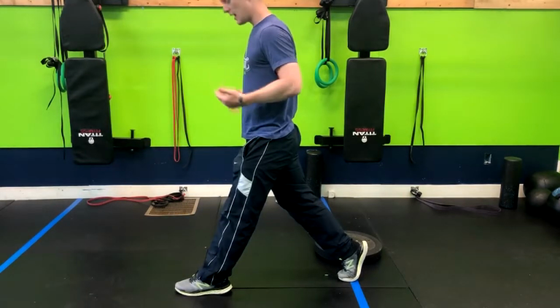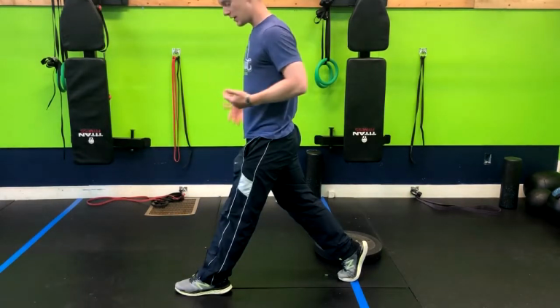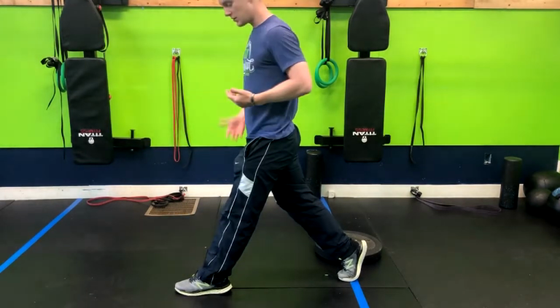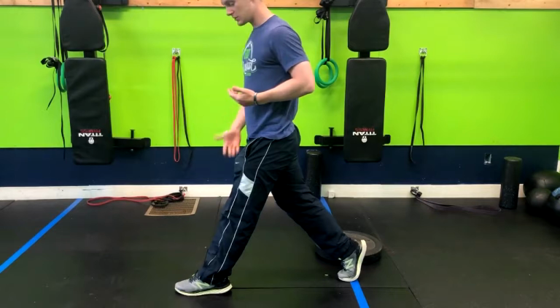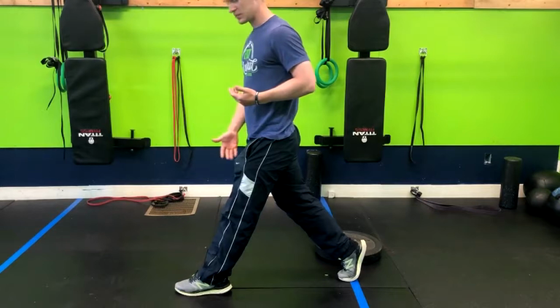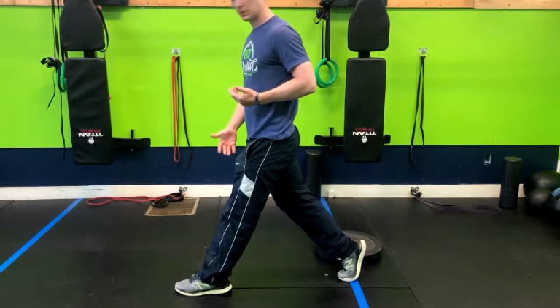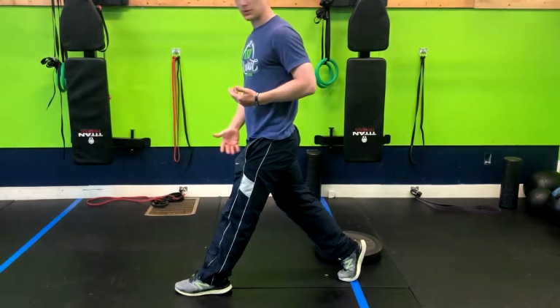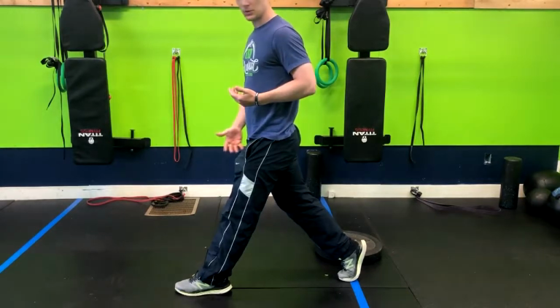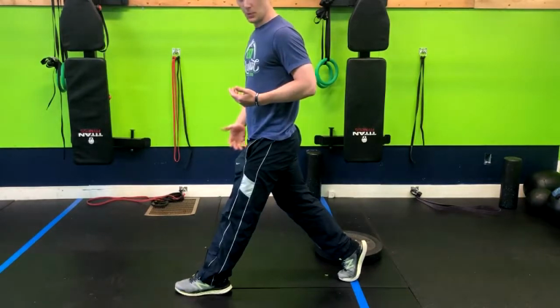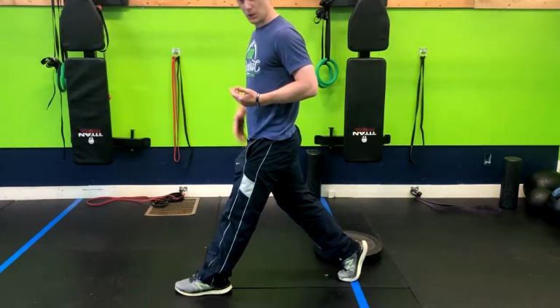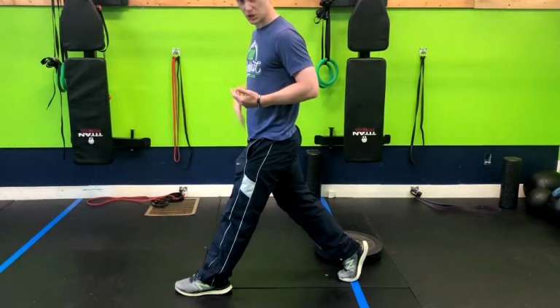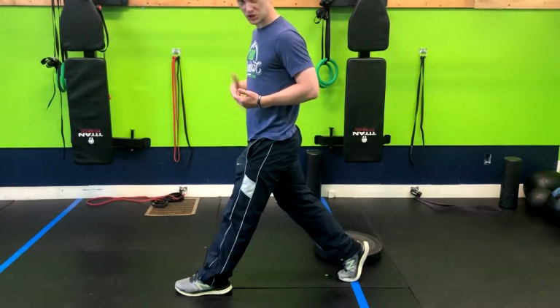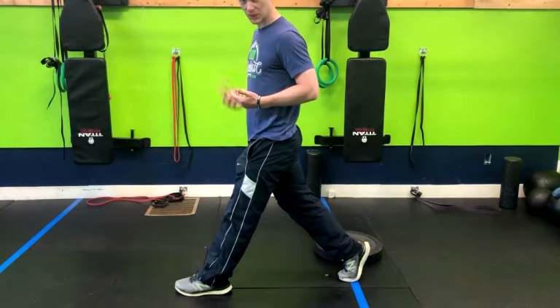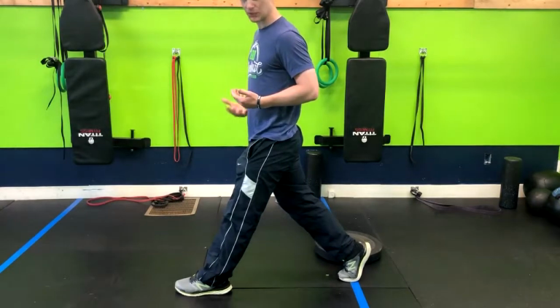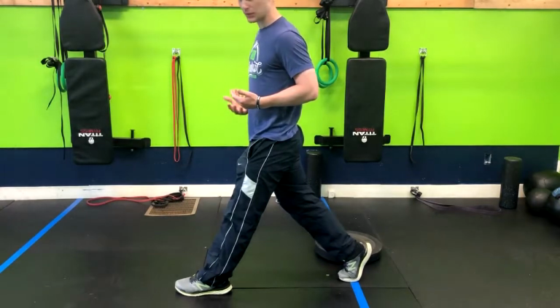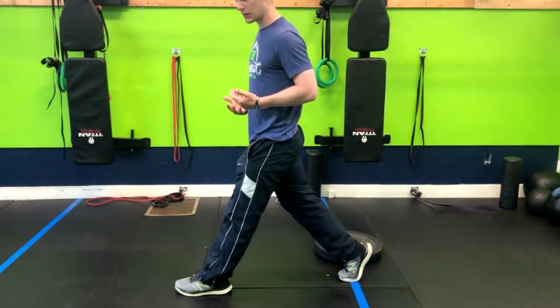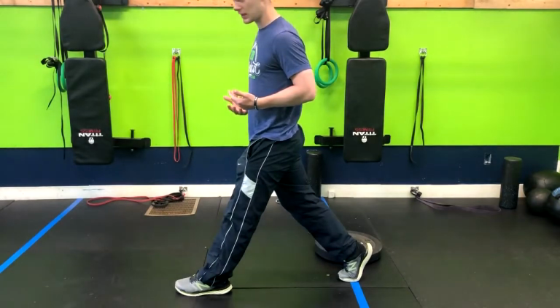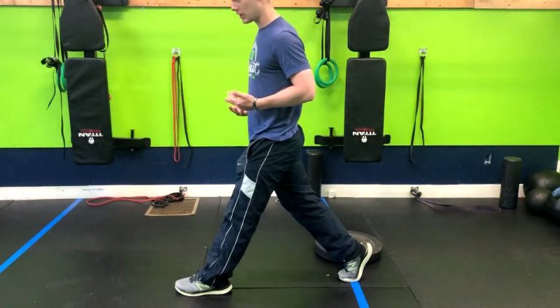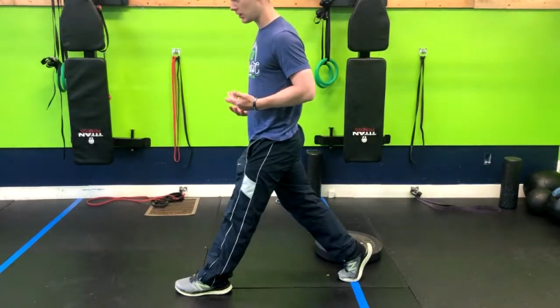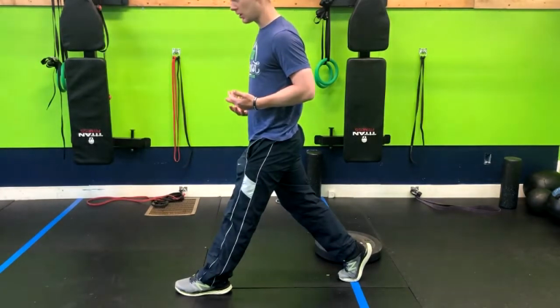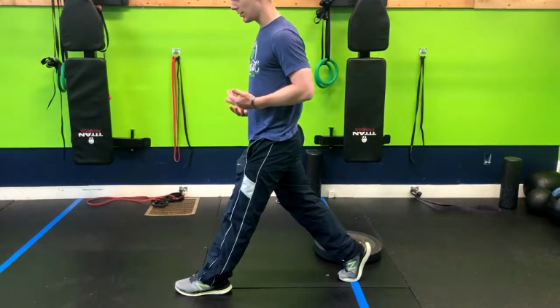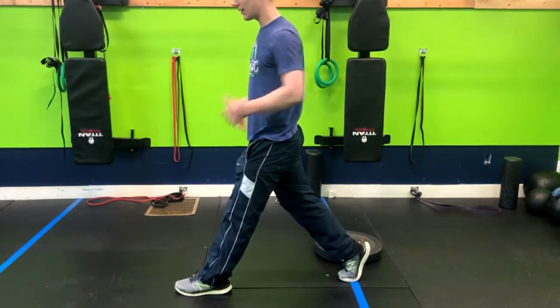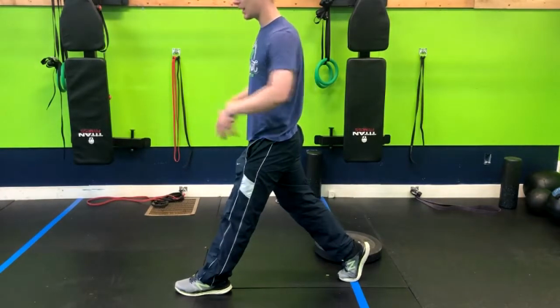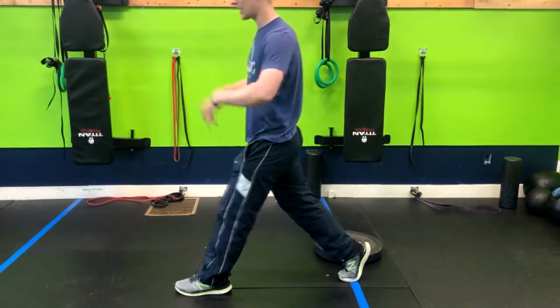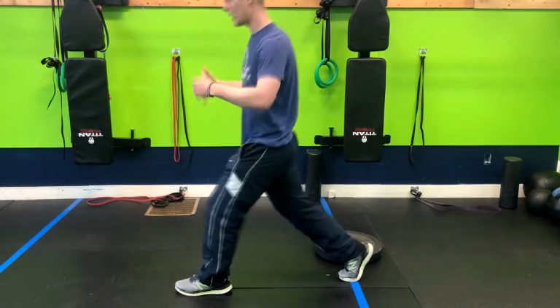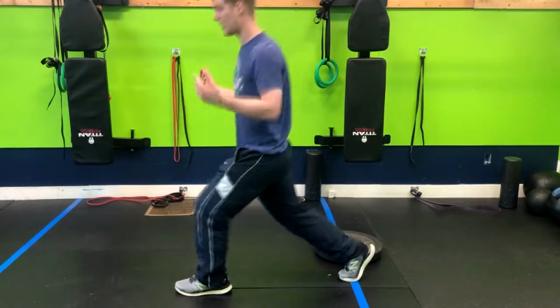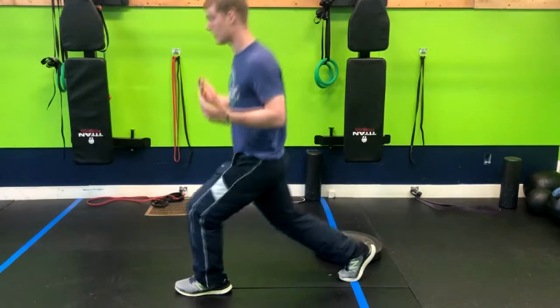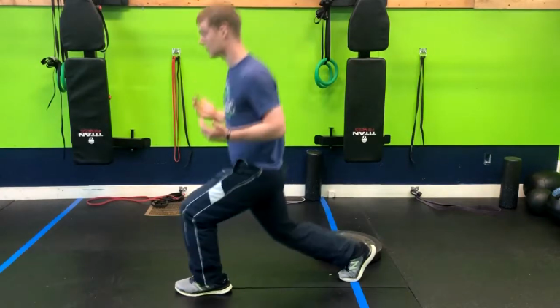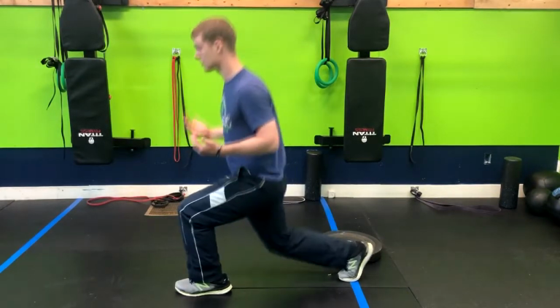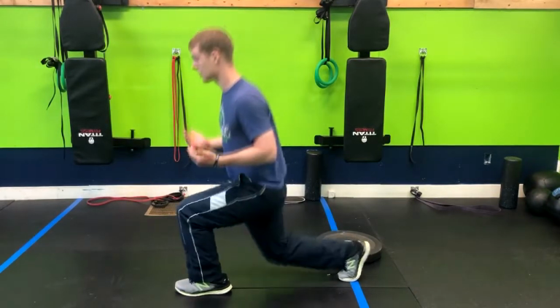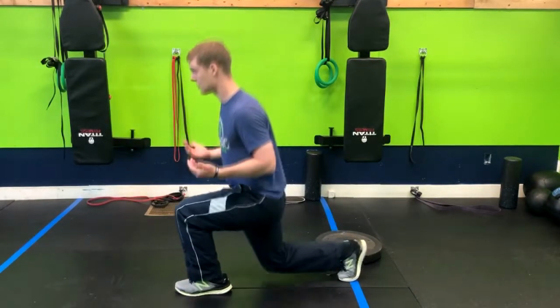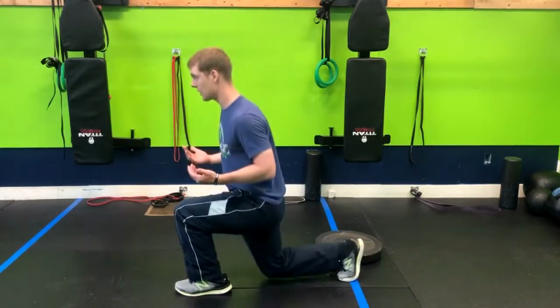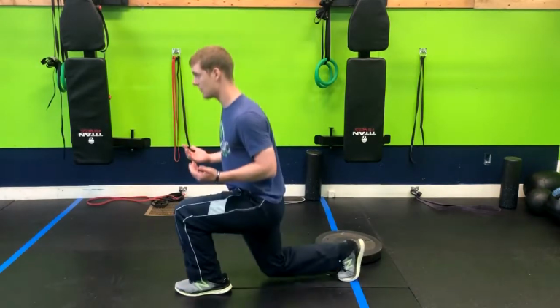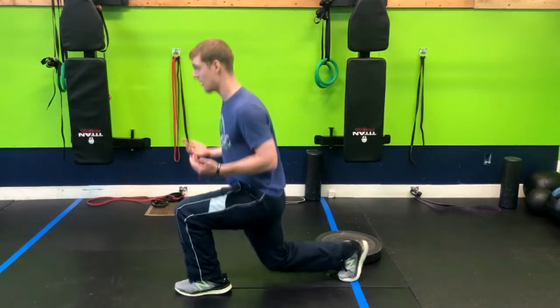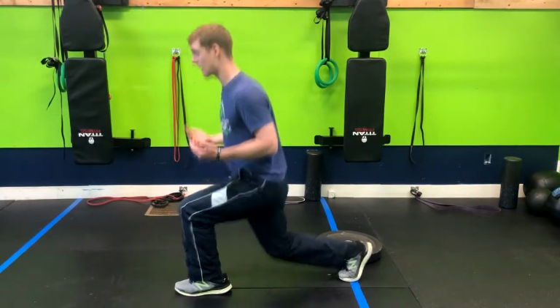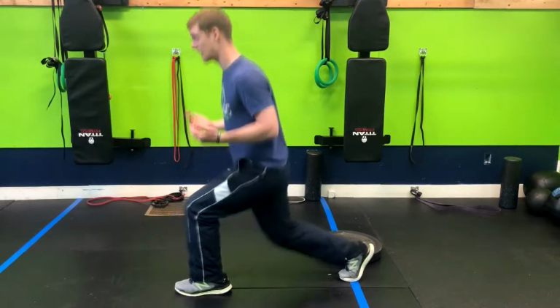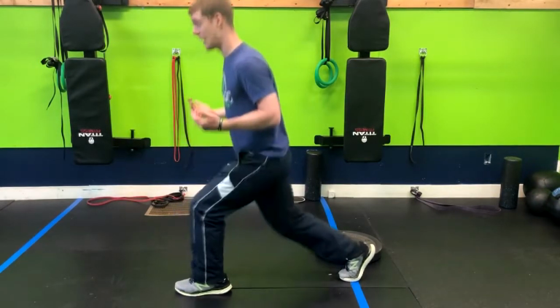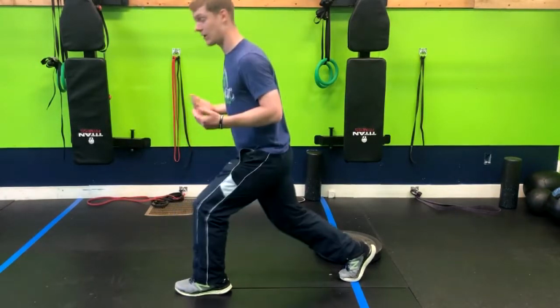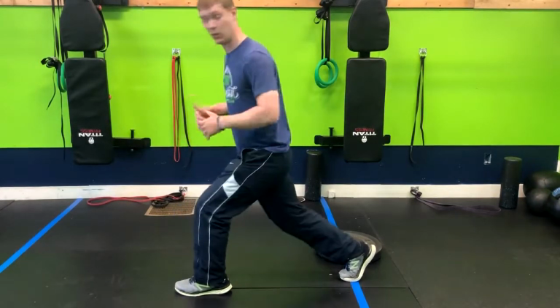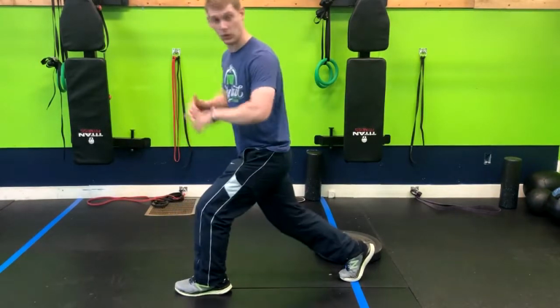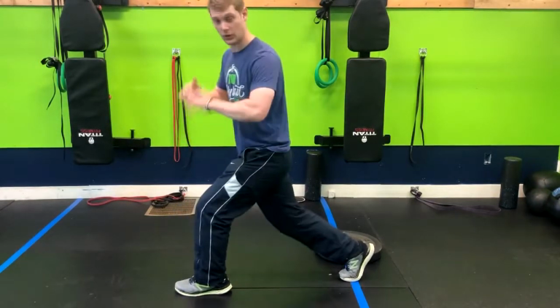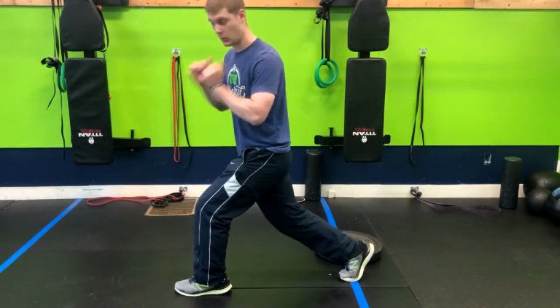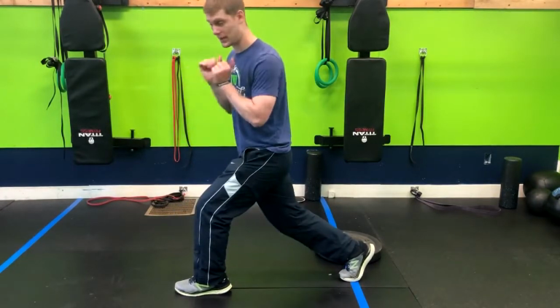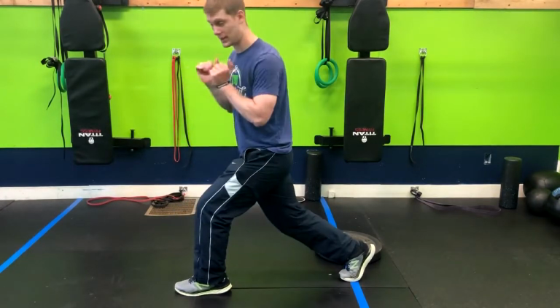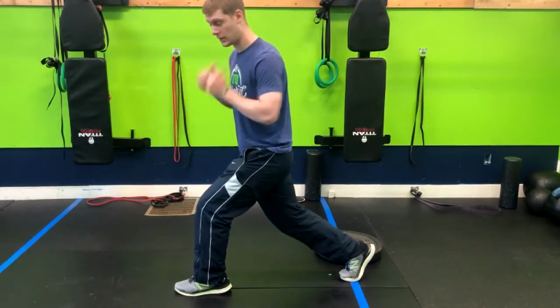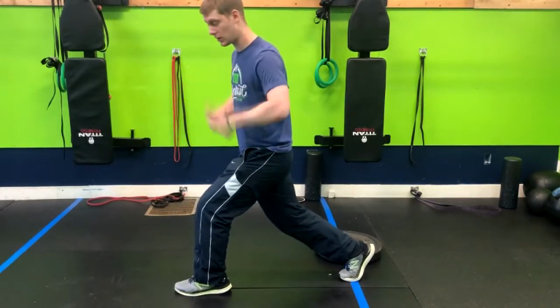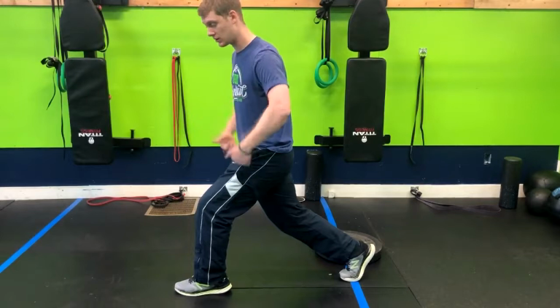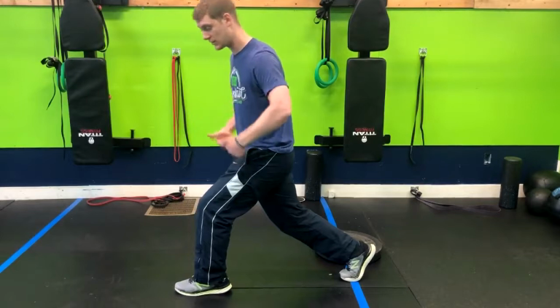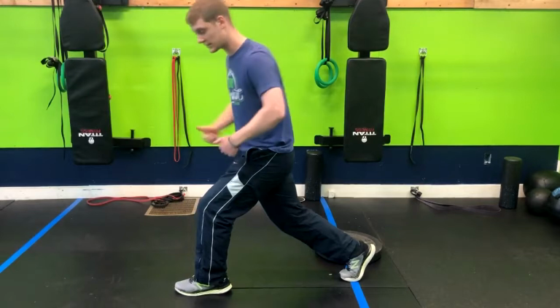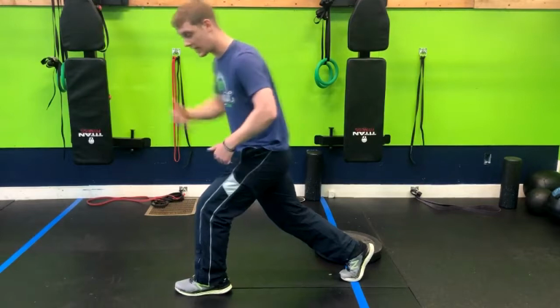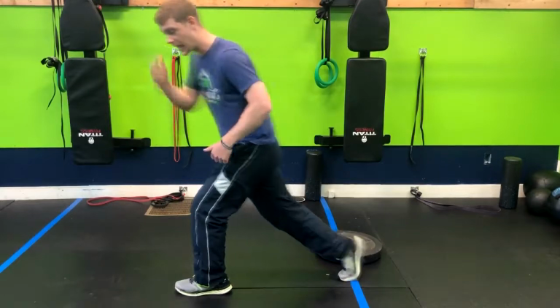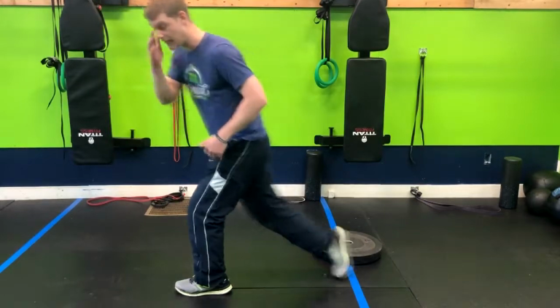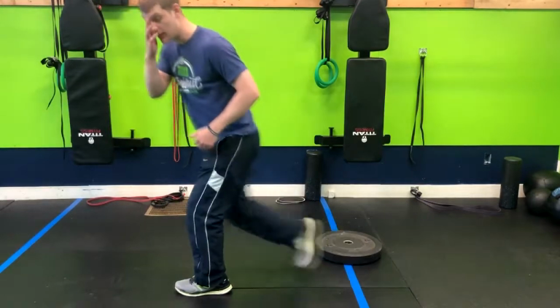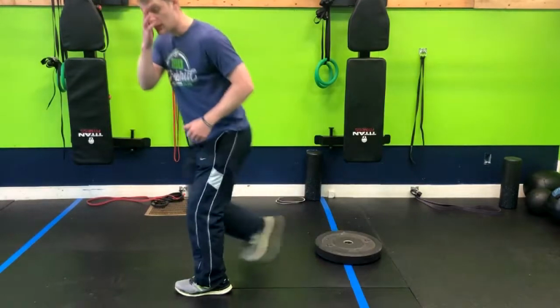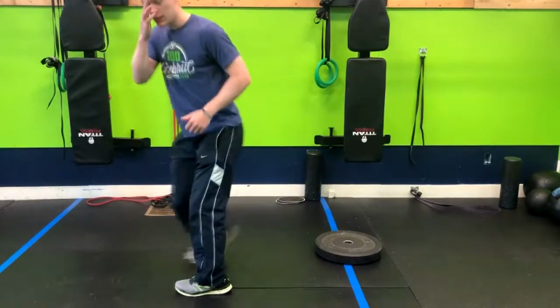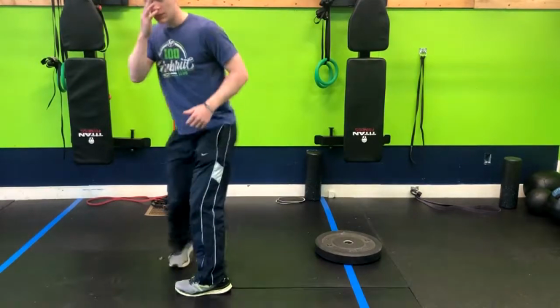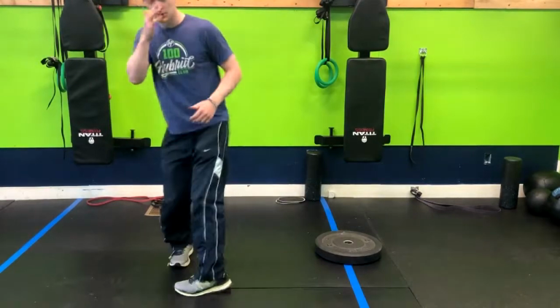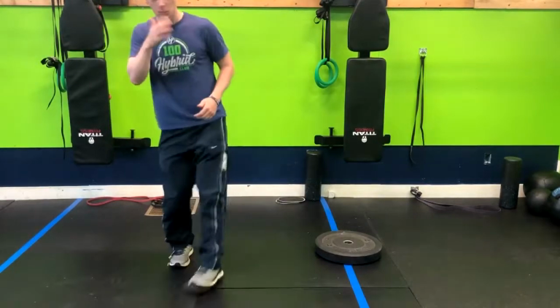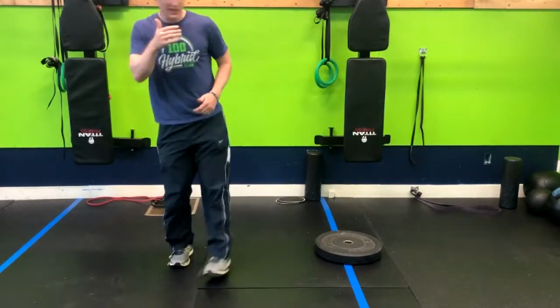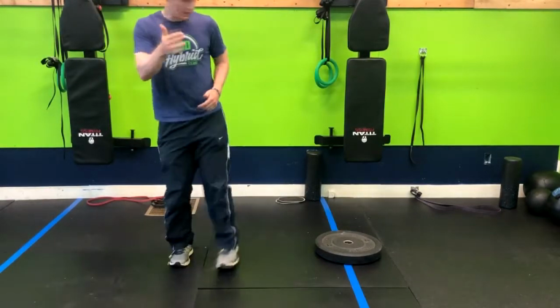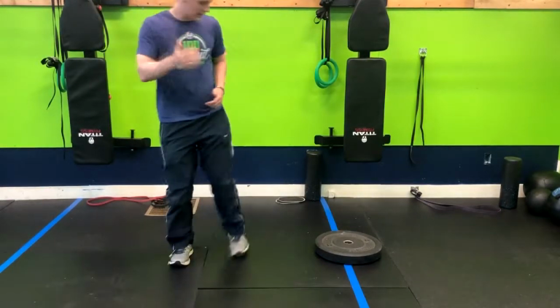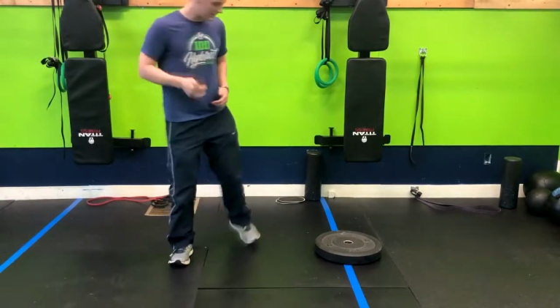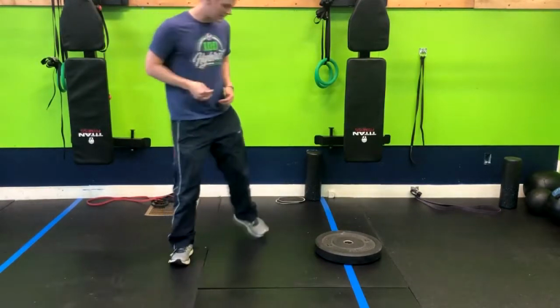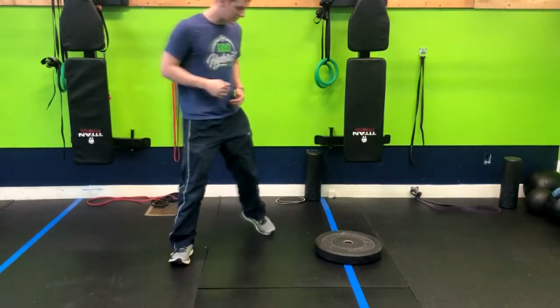You would simply push up through your heel, lock out, and then come right back down holding the weight to the side.